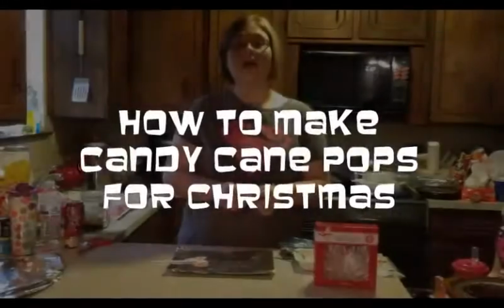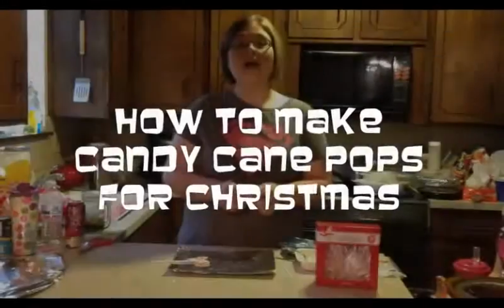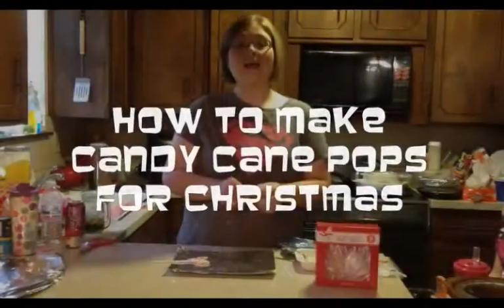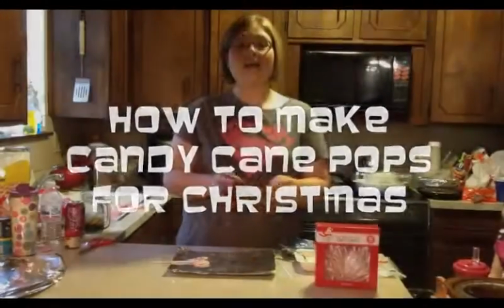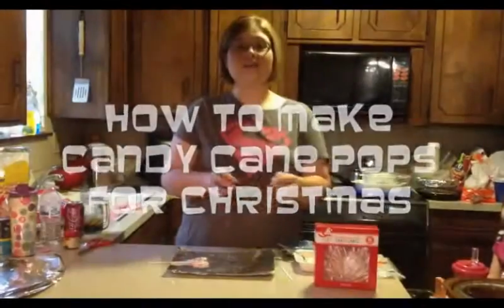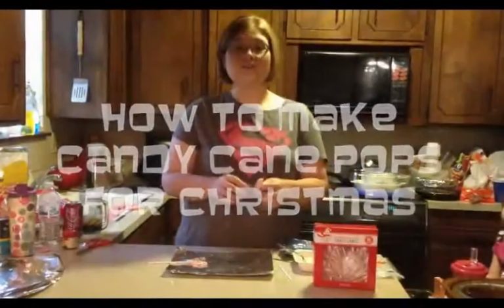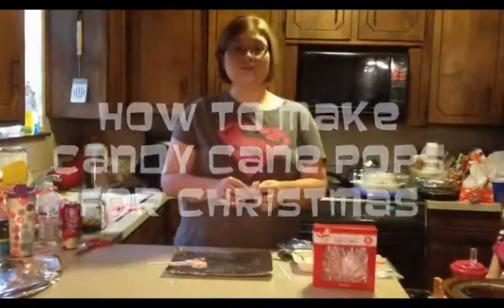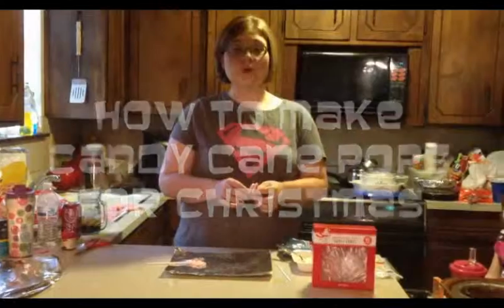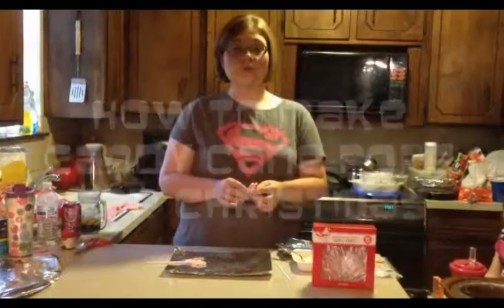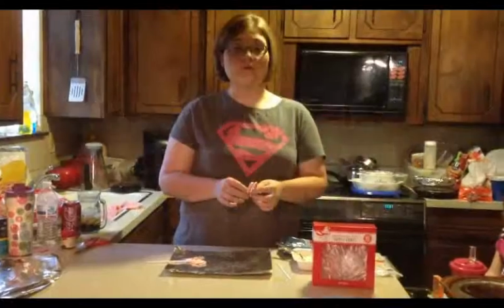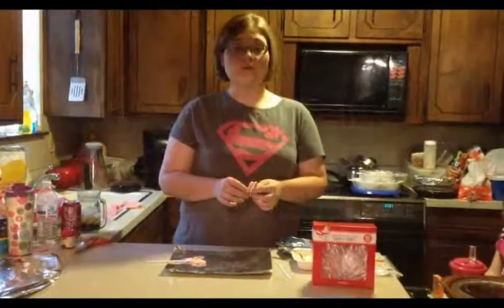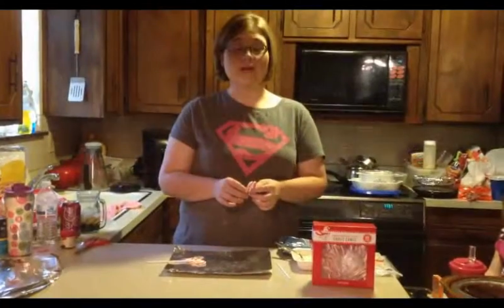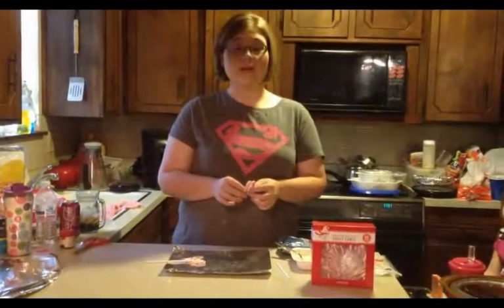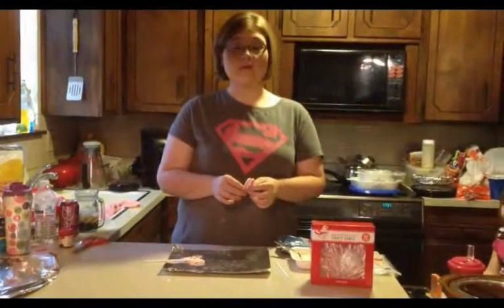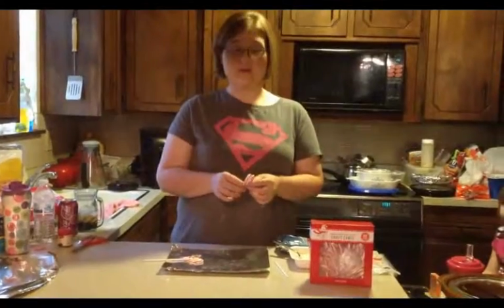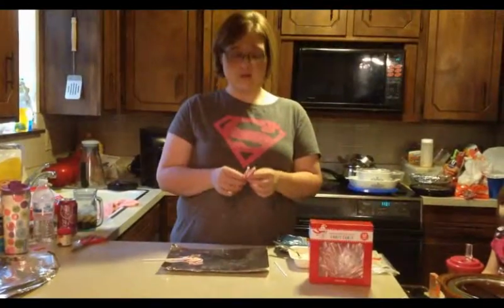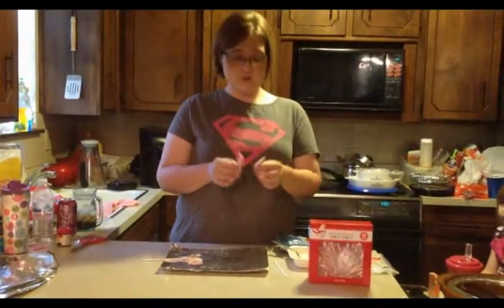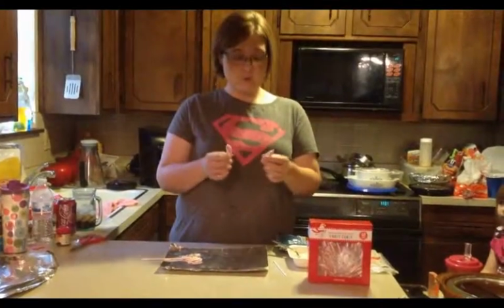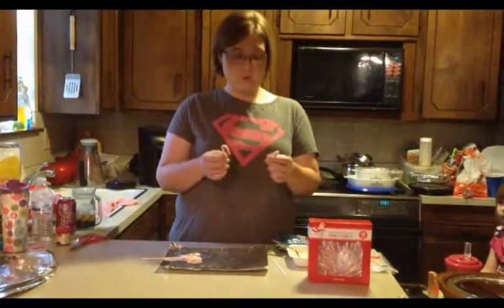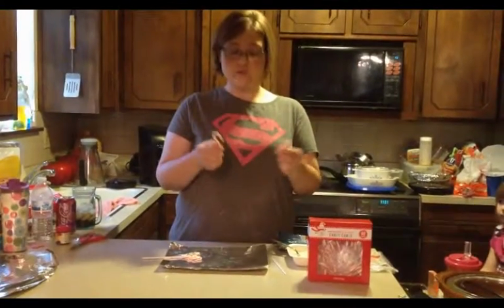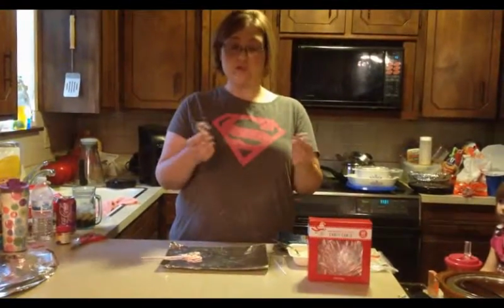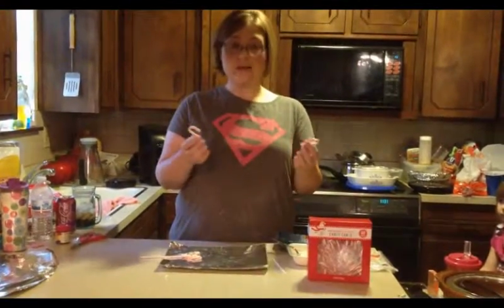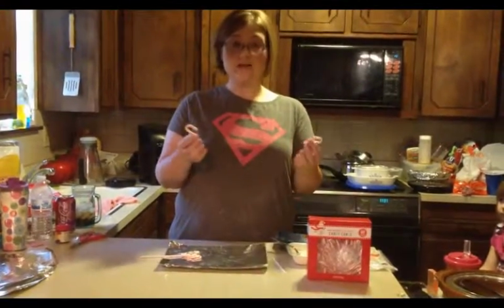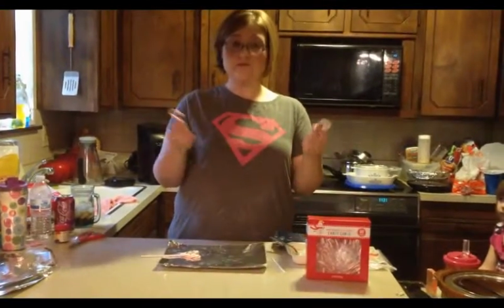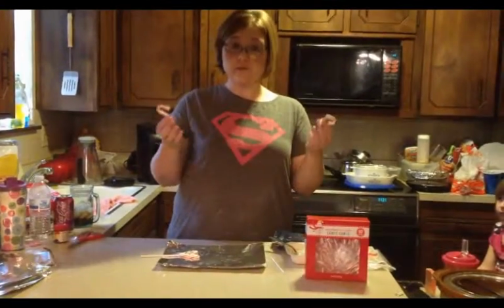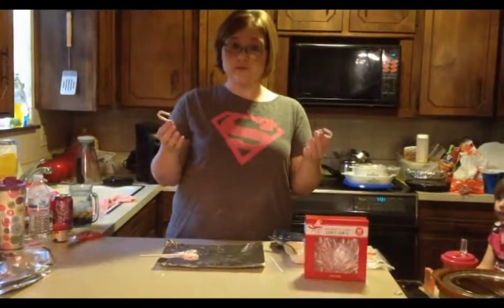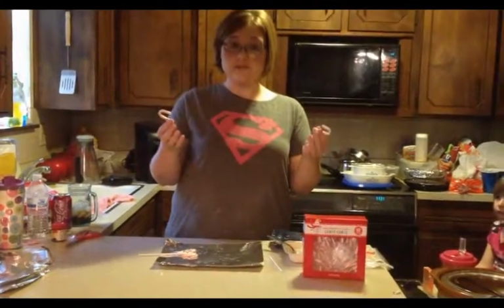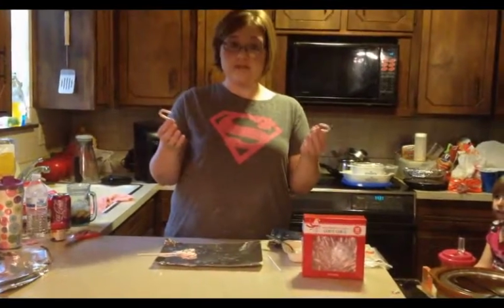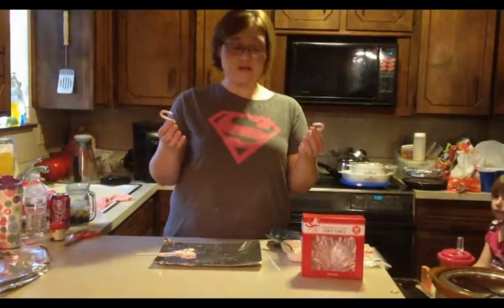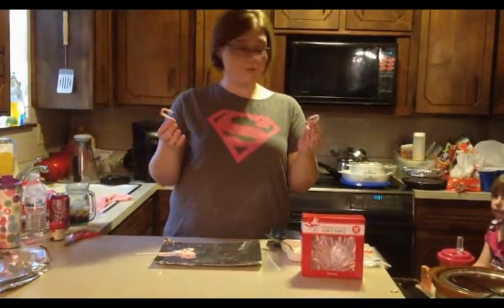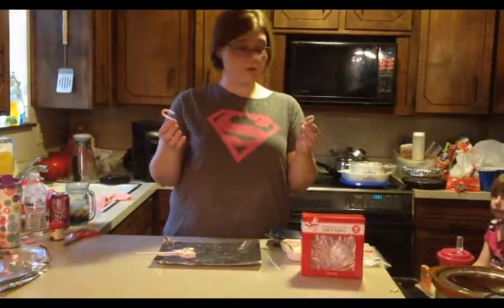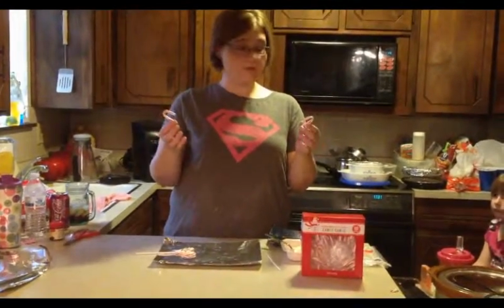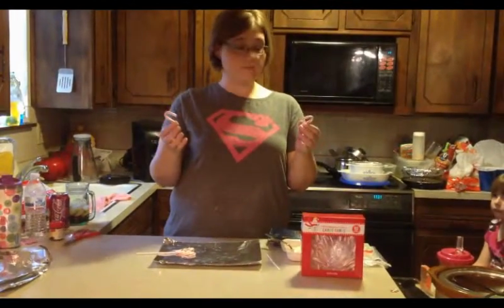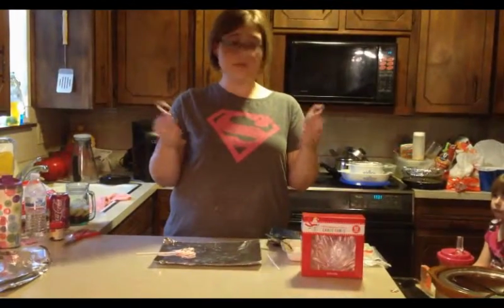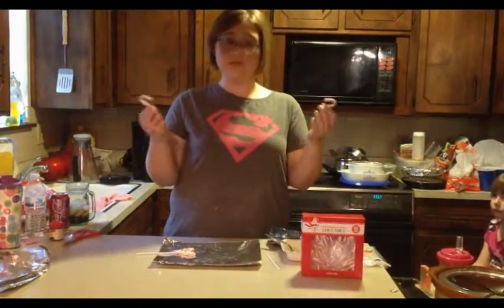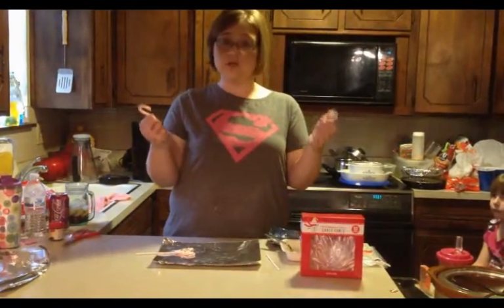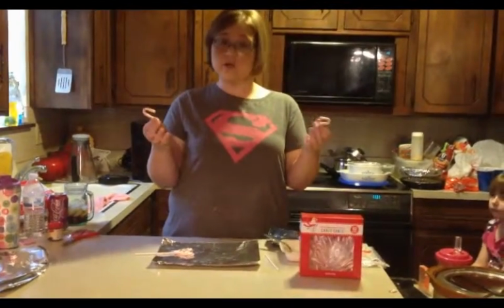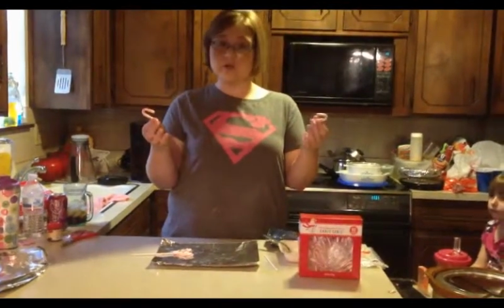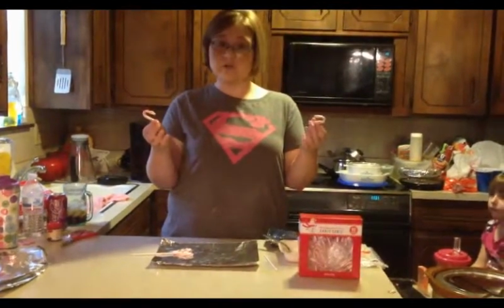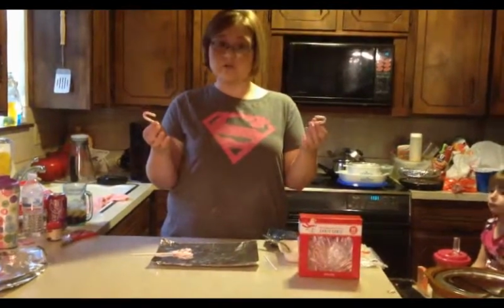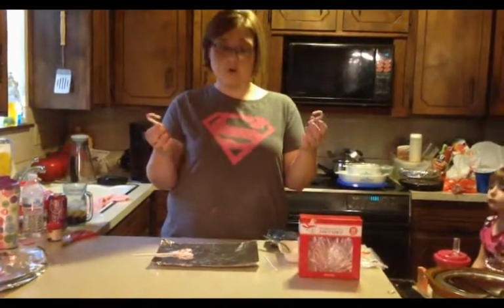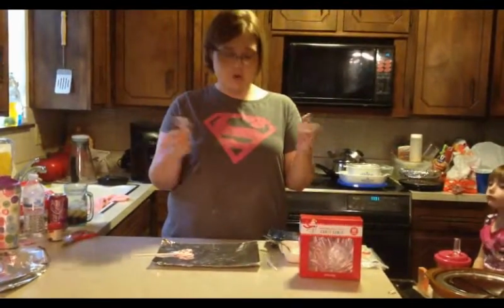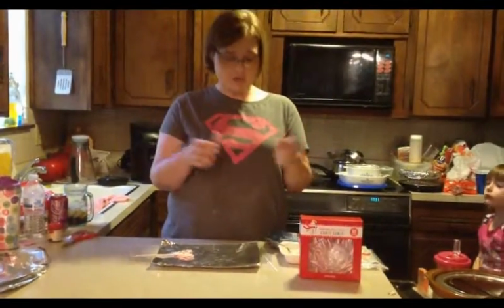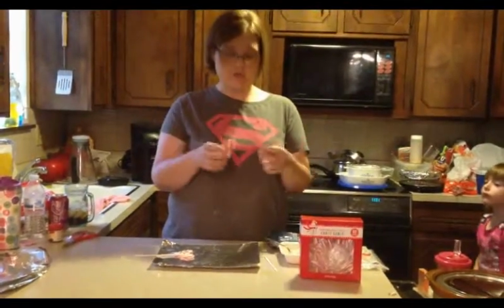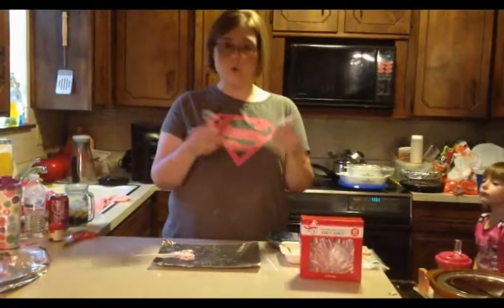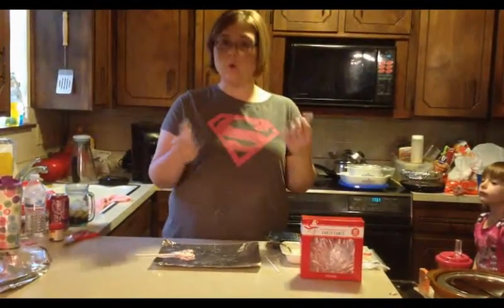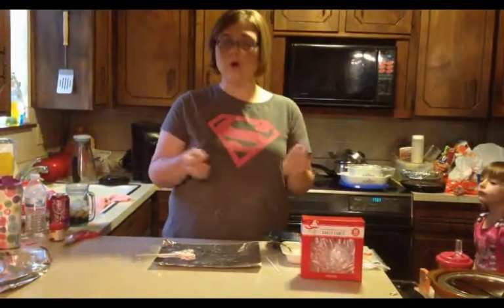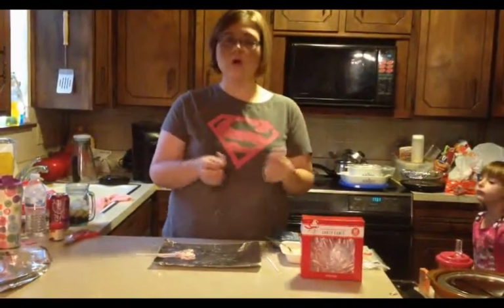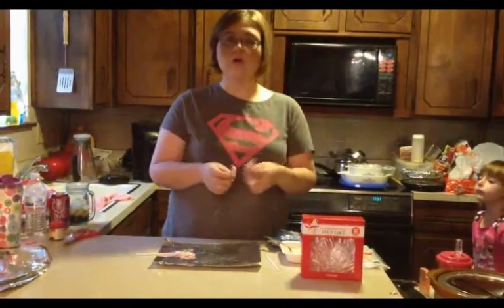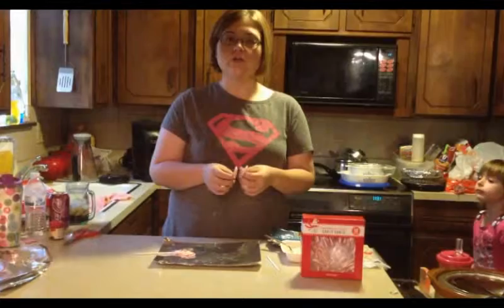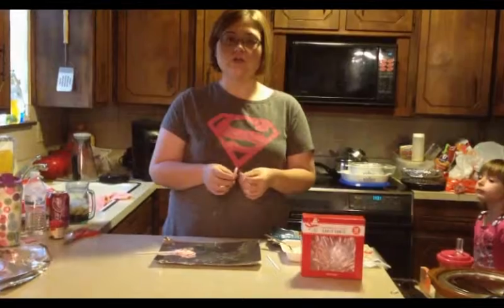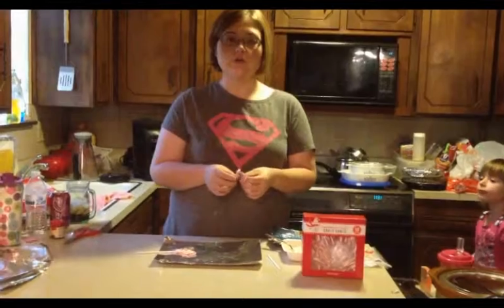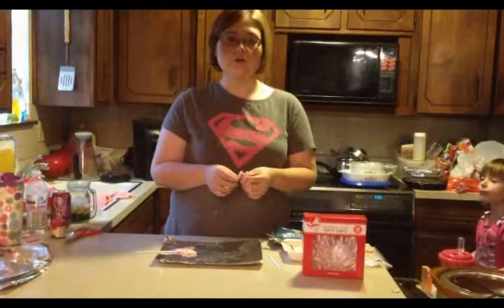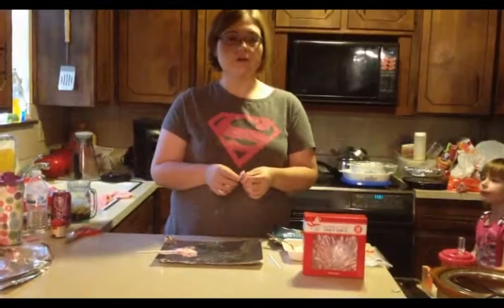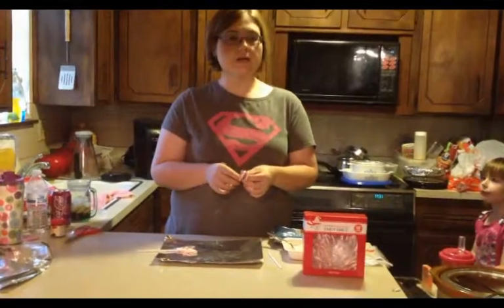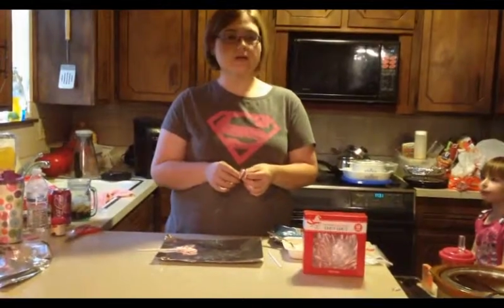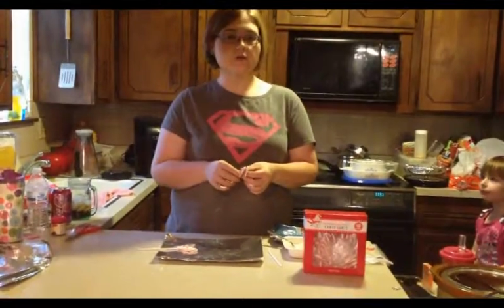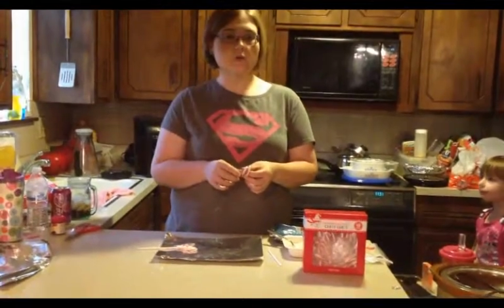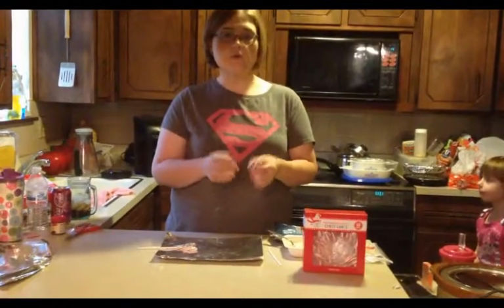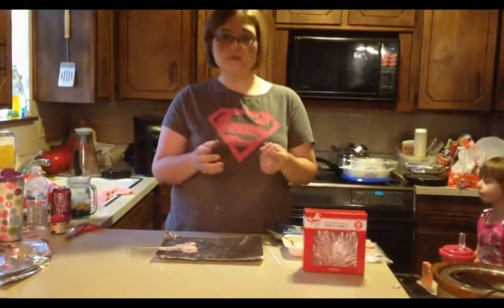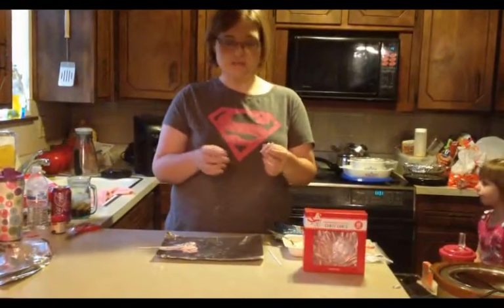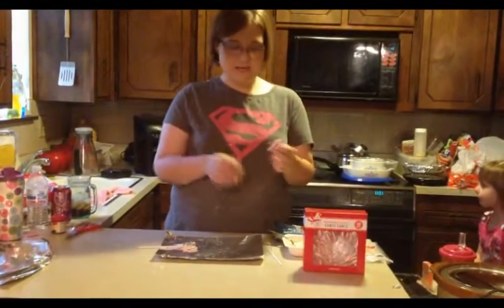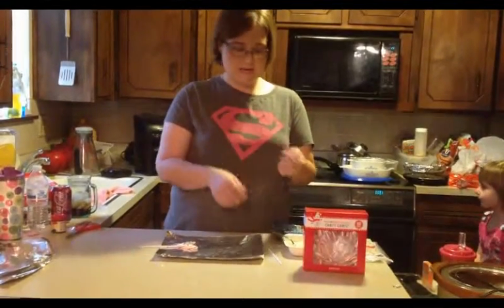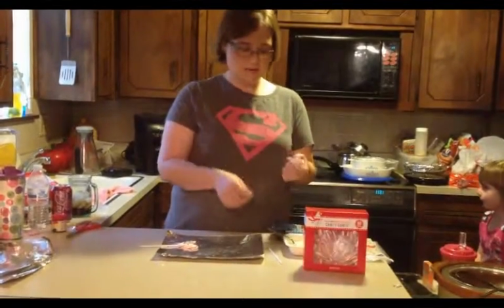Hey guys, it's Lori Crawford again with another cool treat for you to take for Christmas — to your Christmas parties, your kids' schools, or daycares.